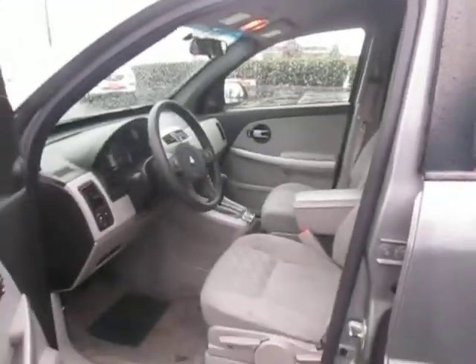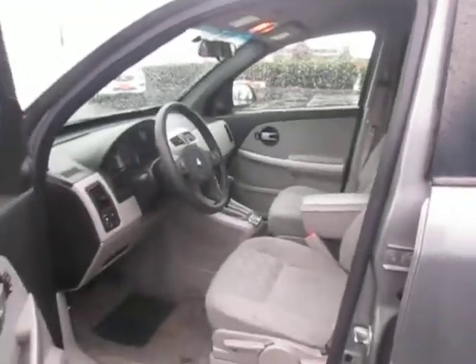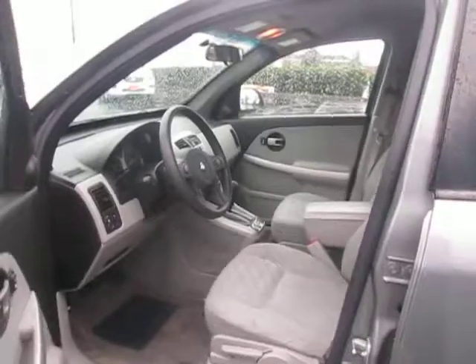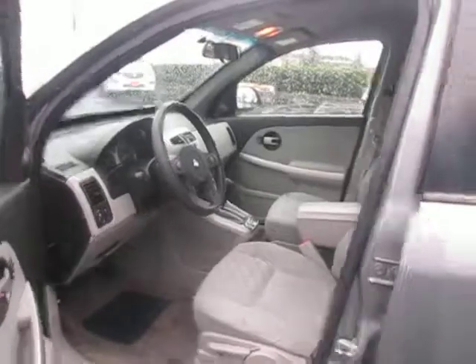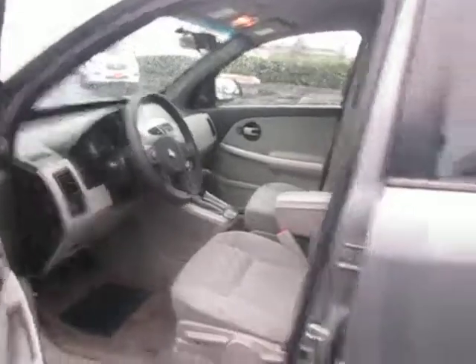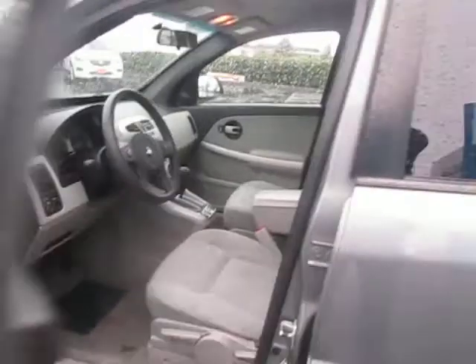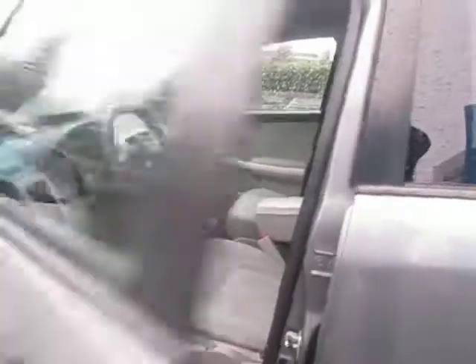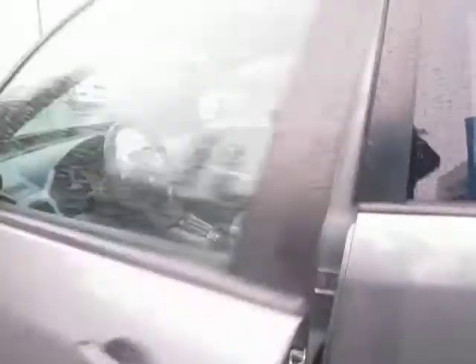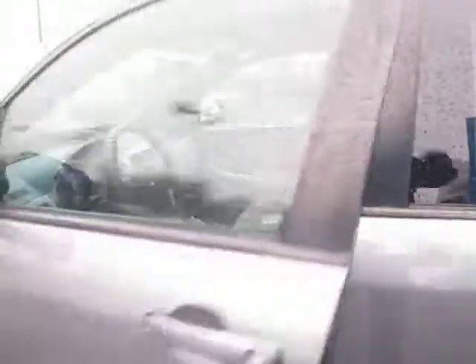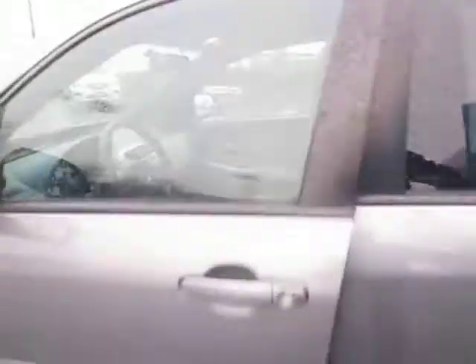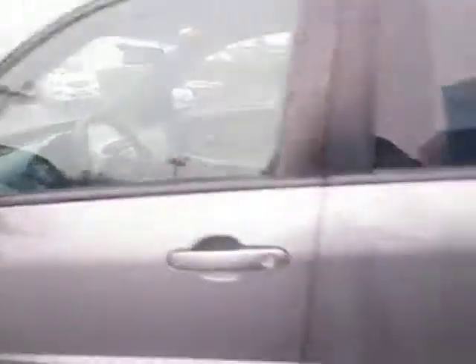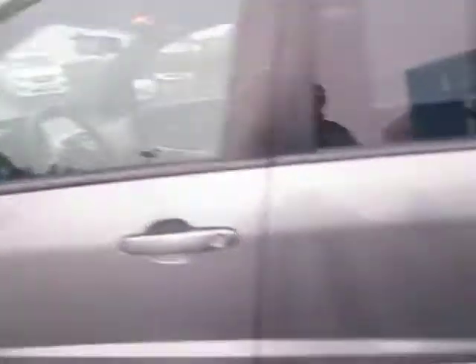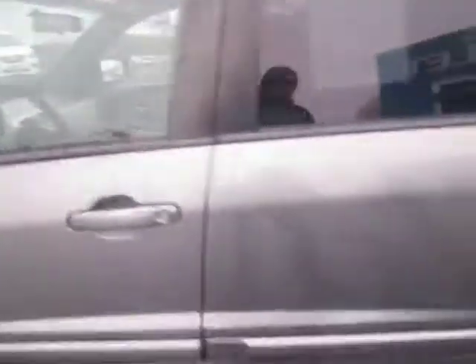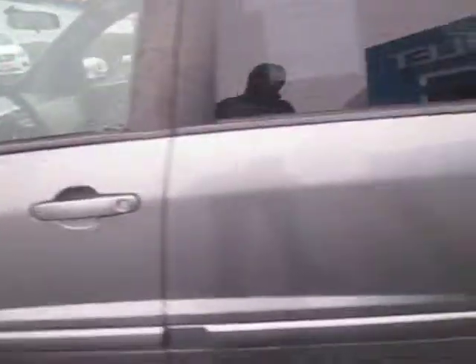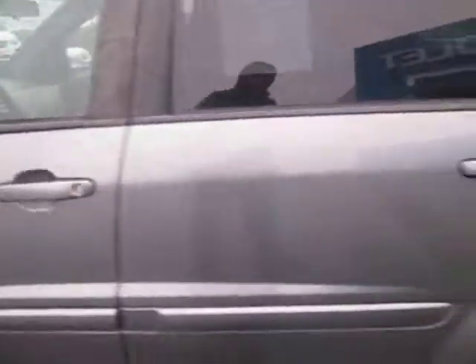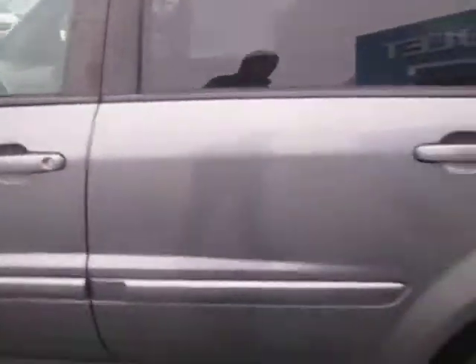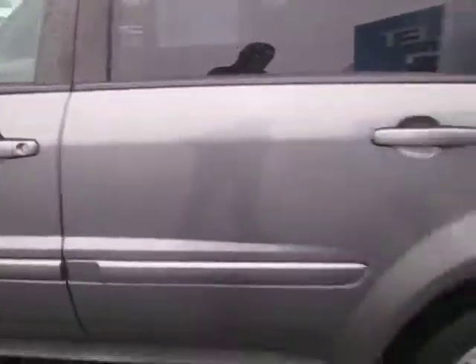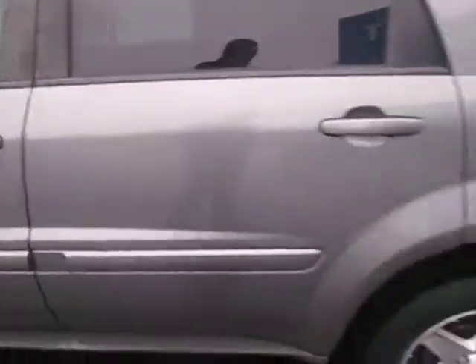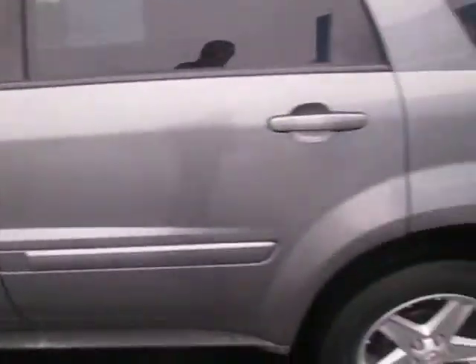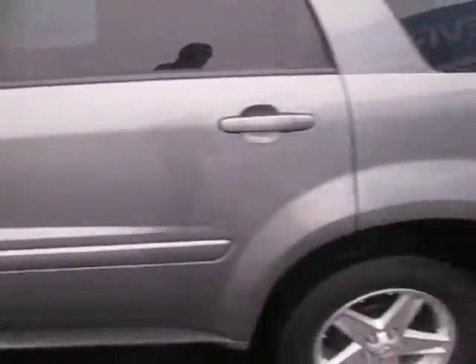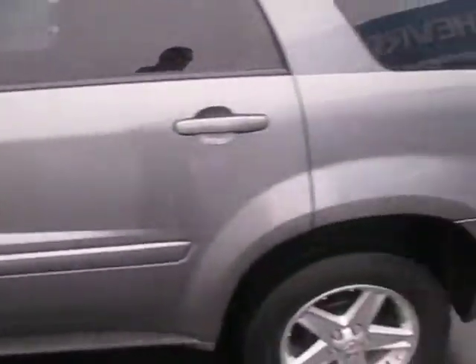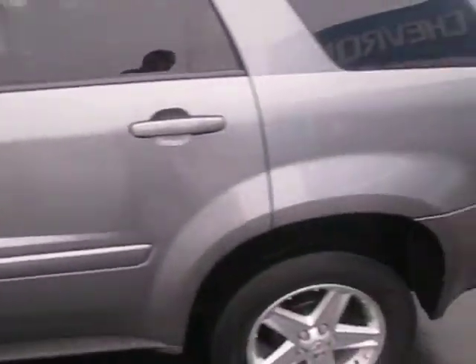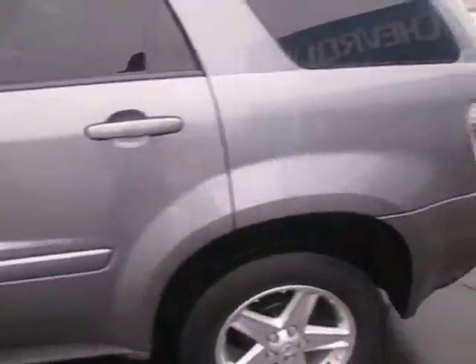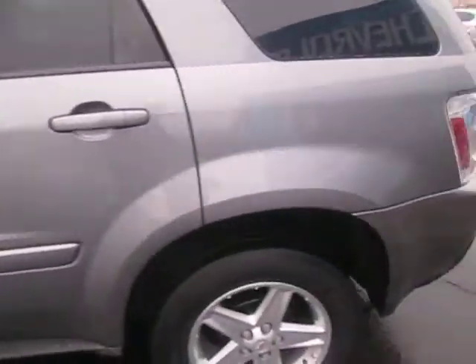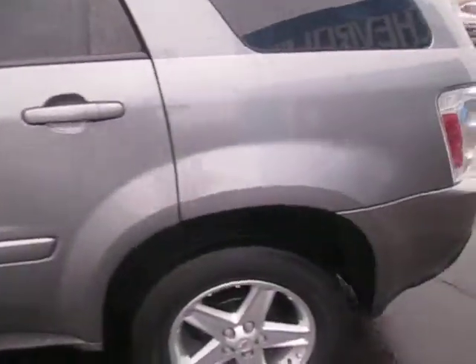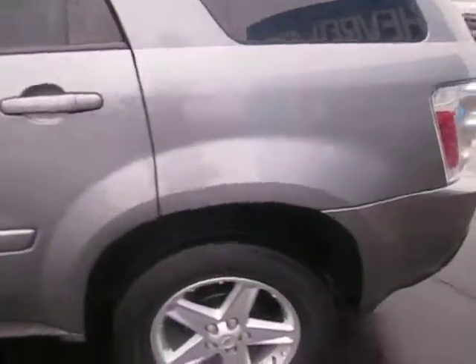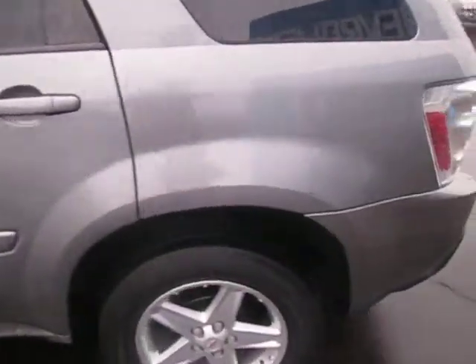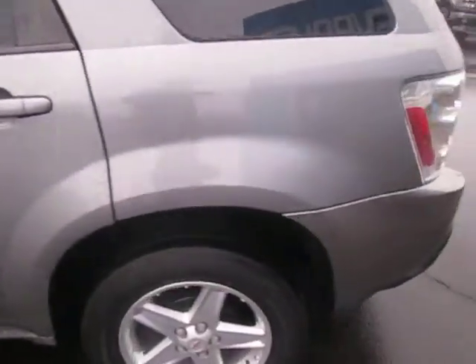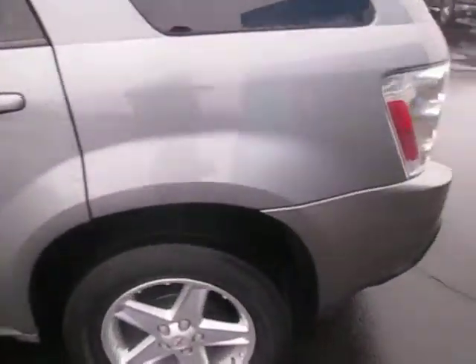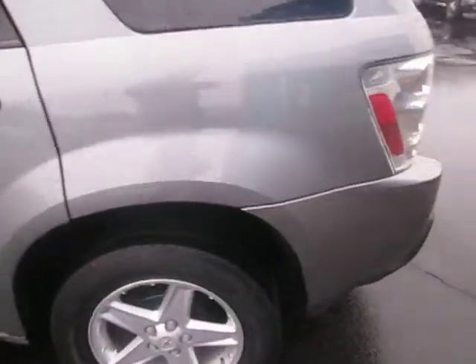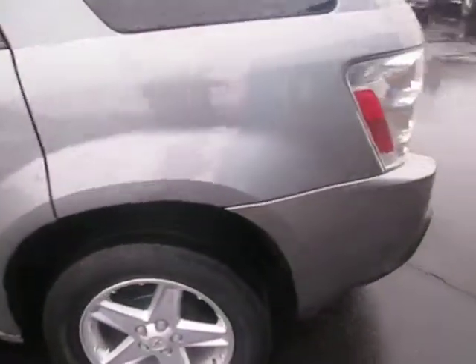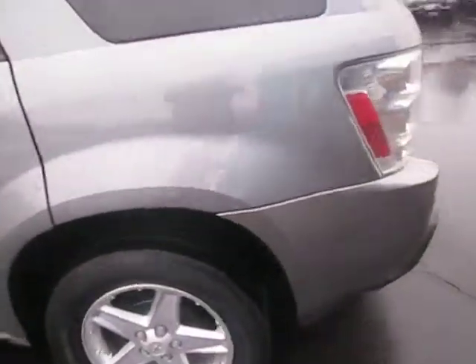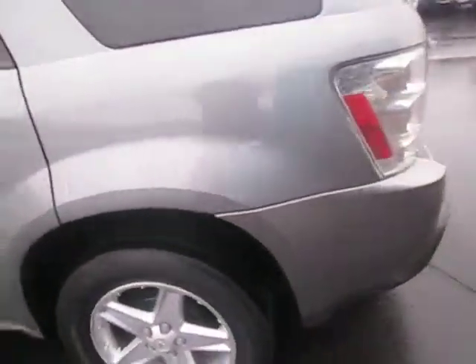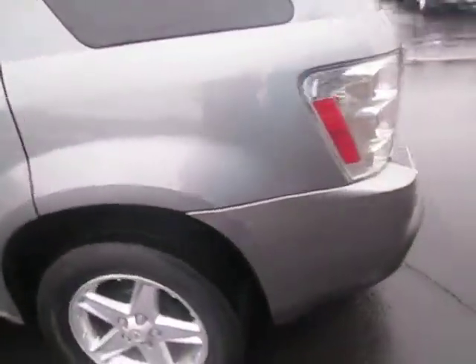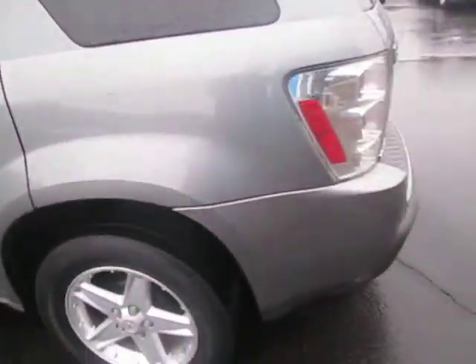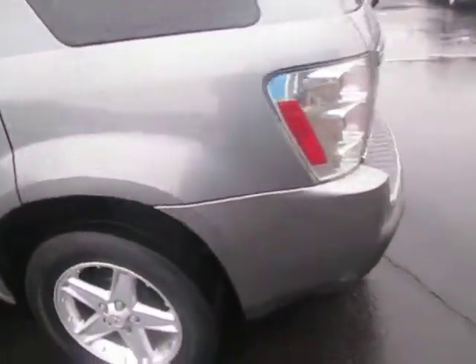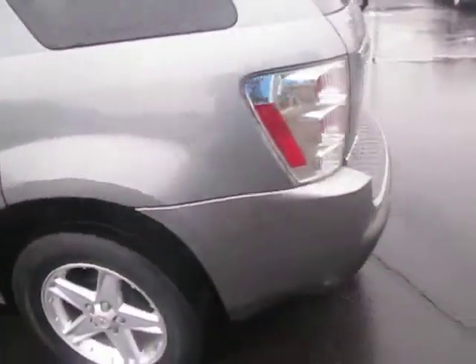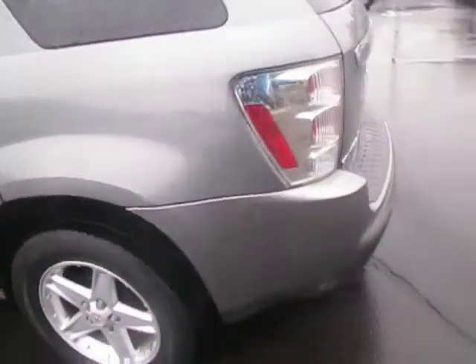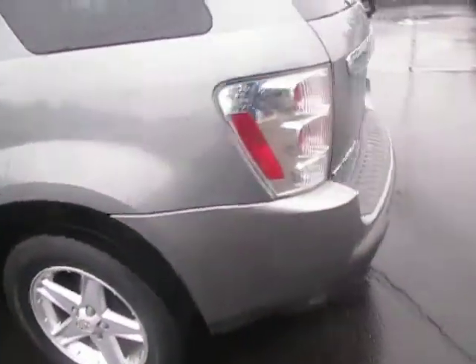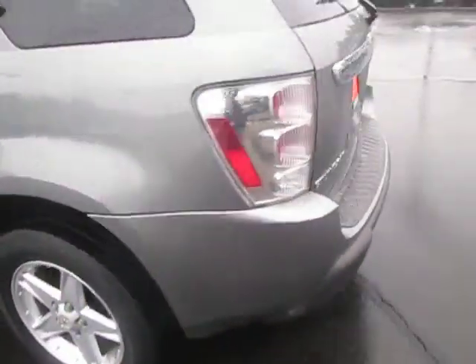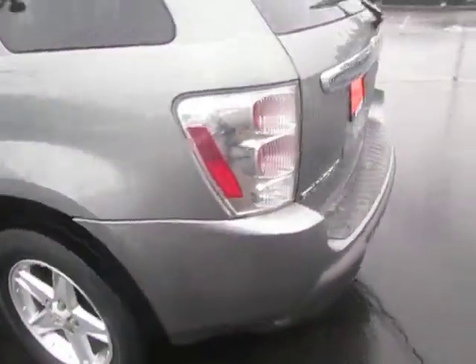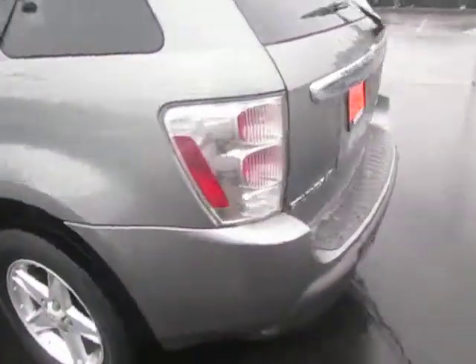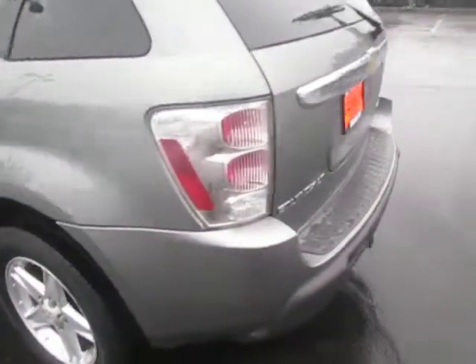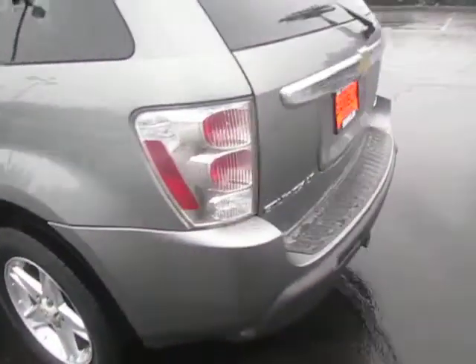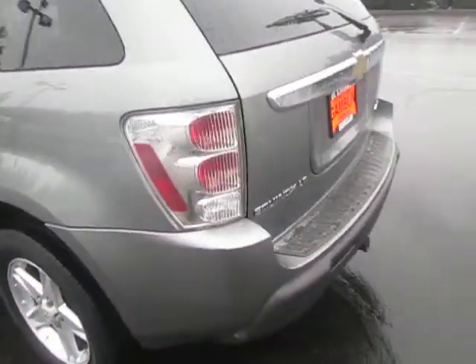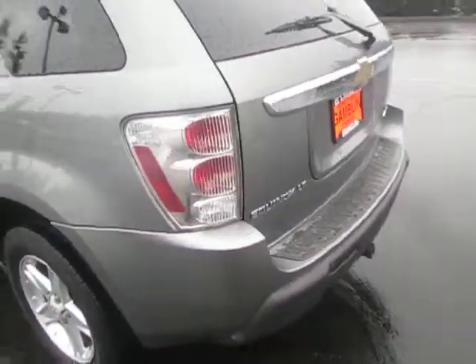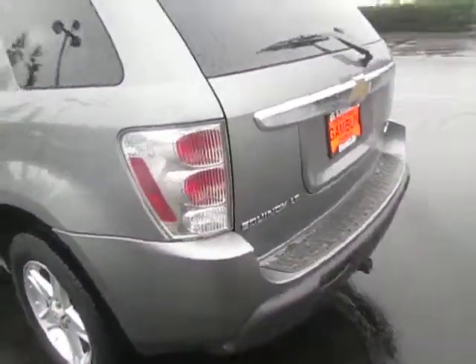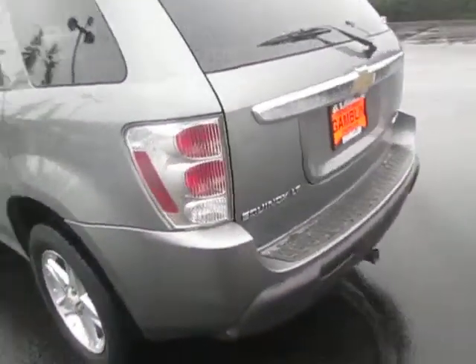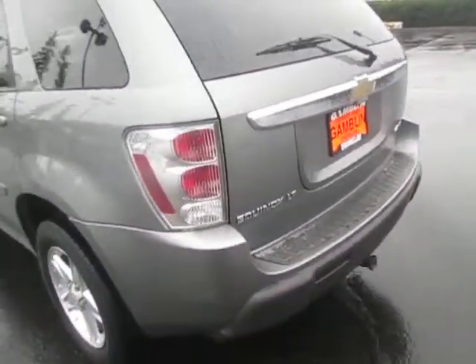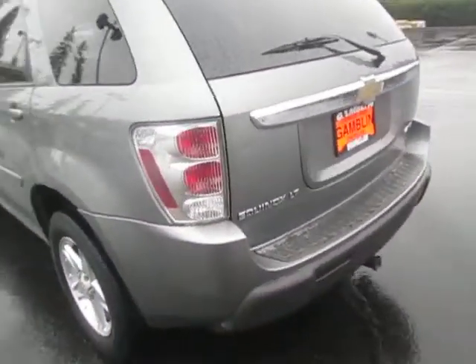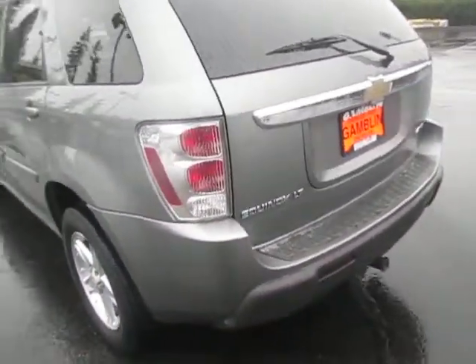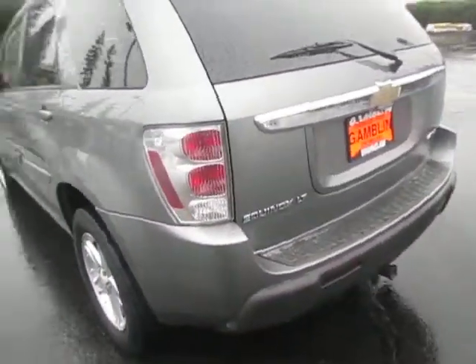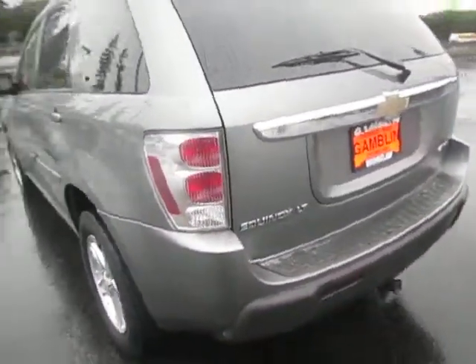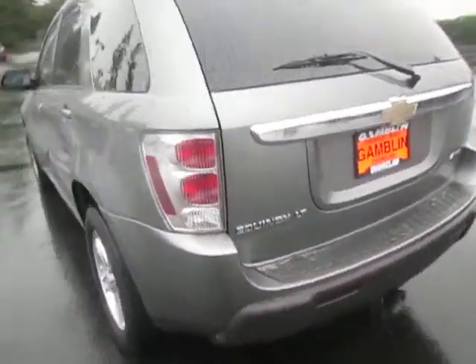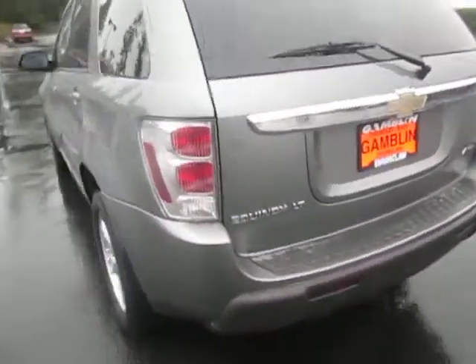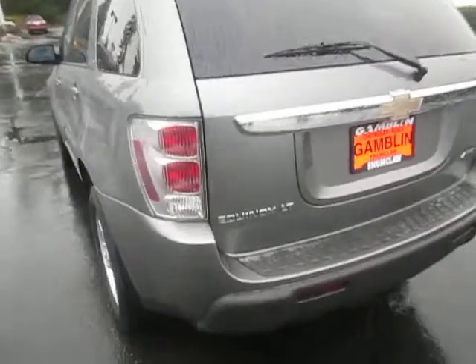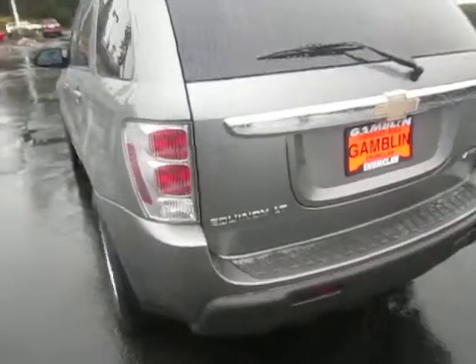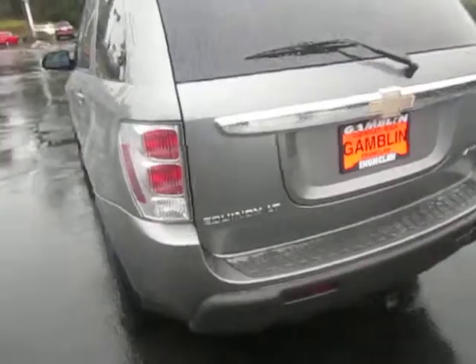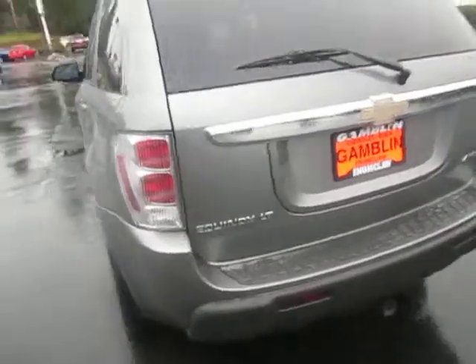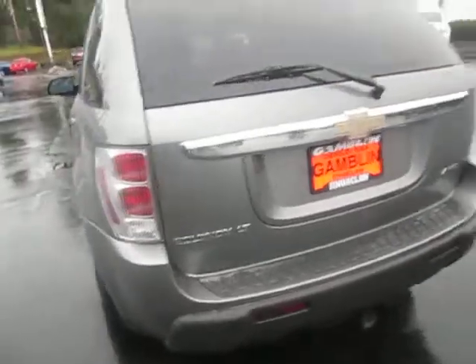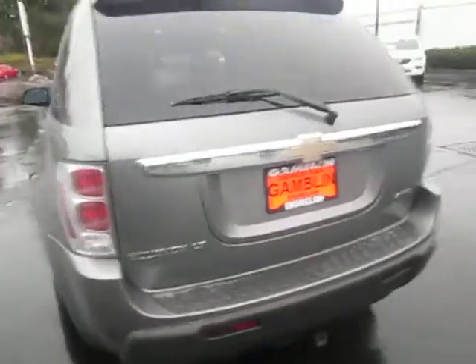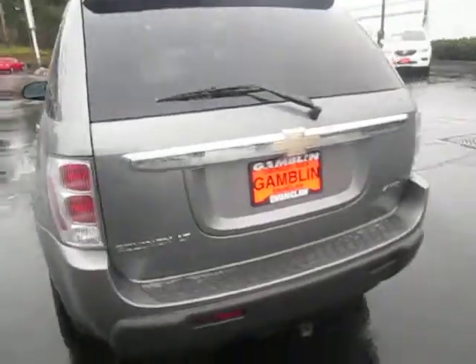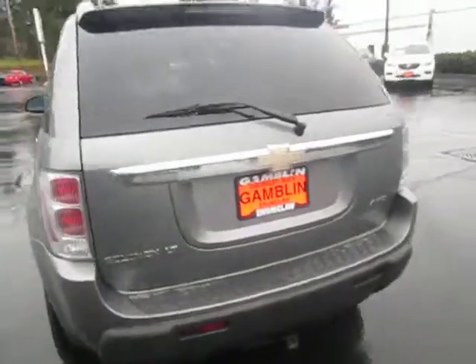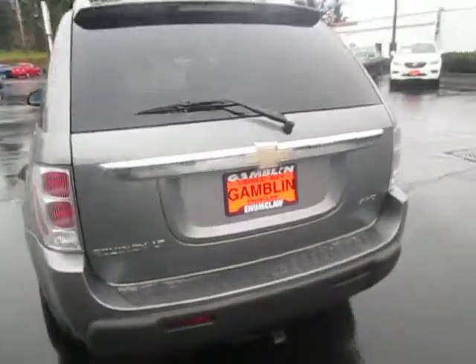Trunk has lots of cargo space for whatever you're hauling around.